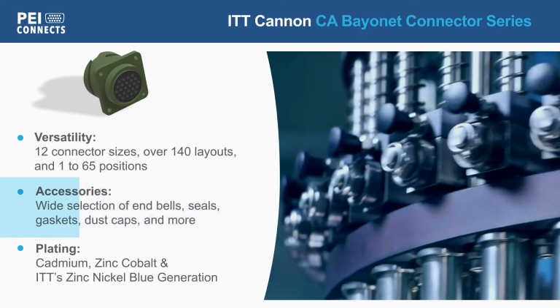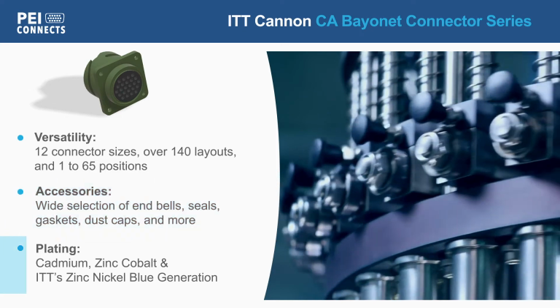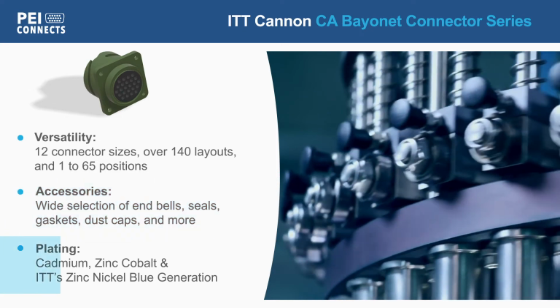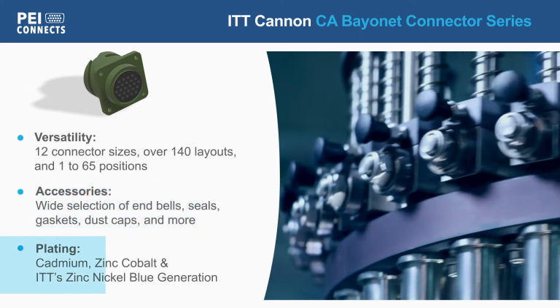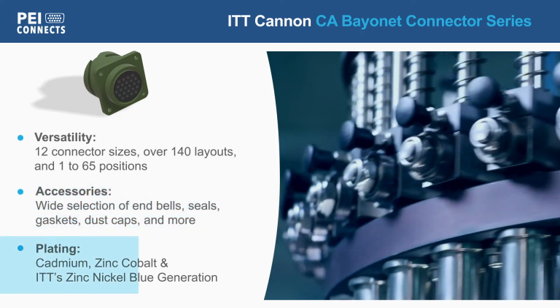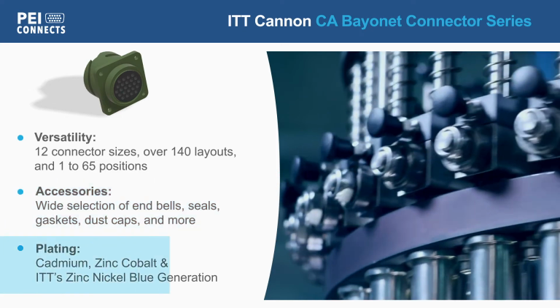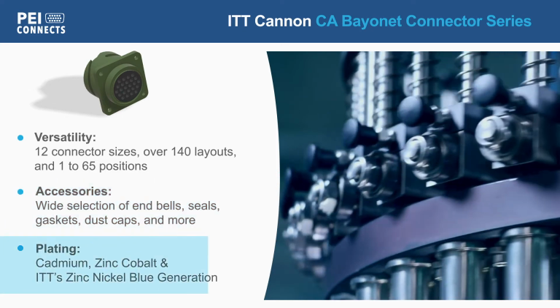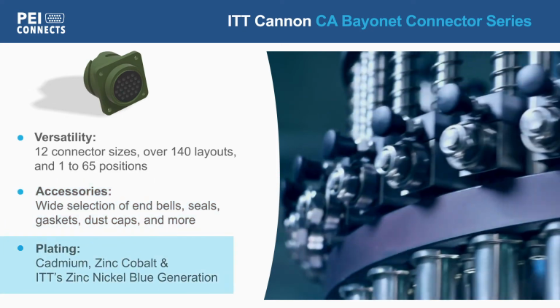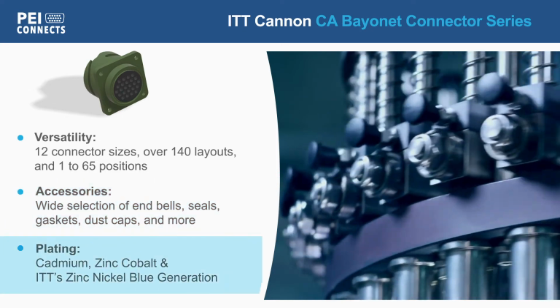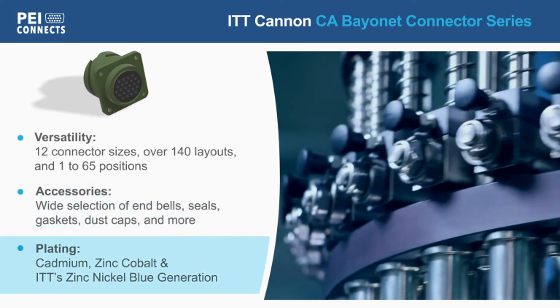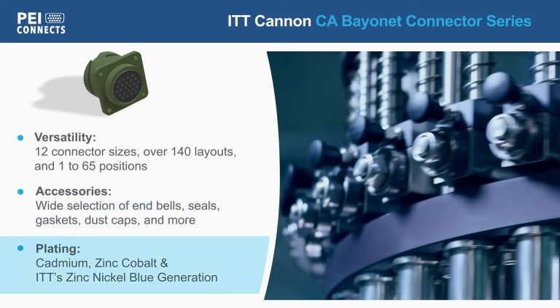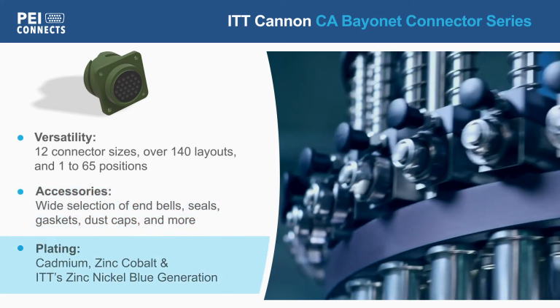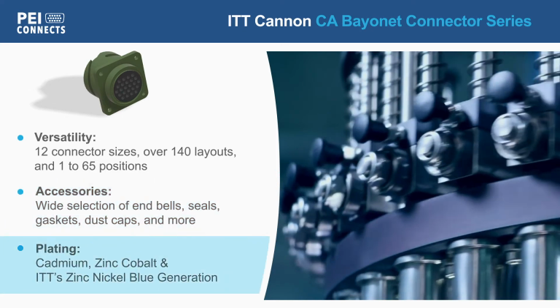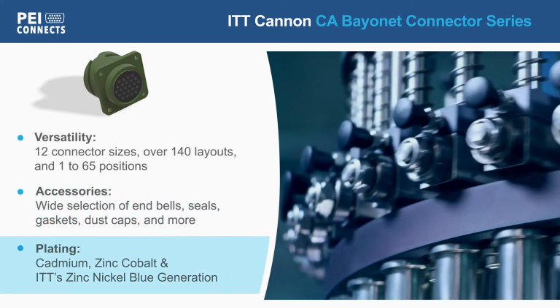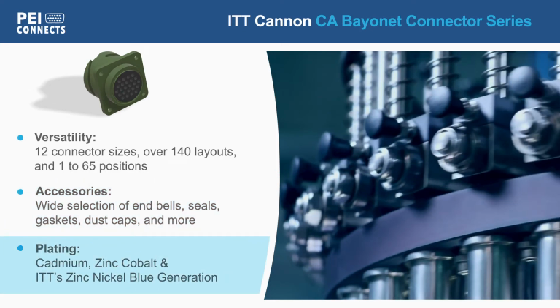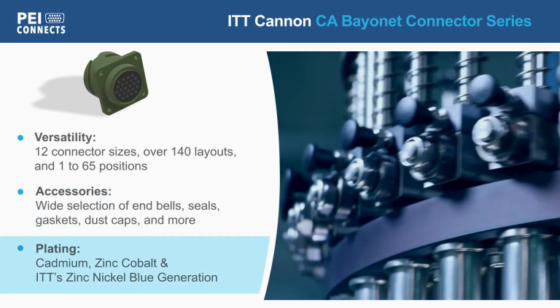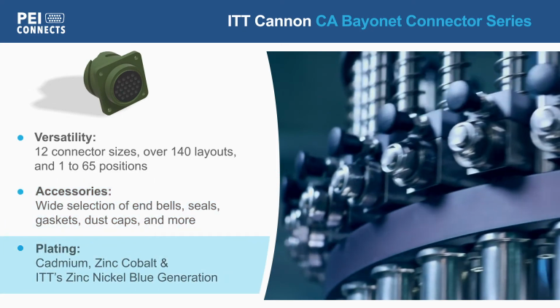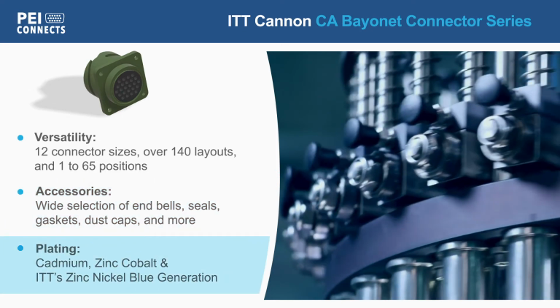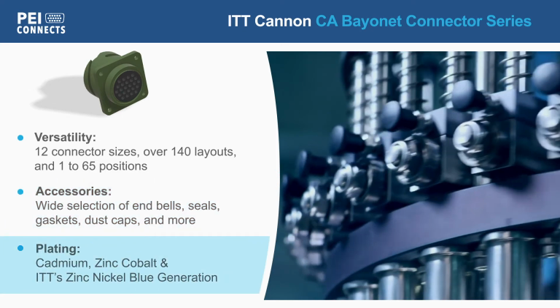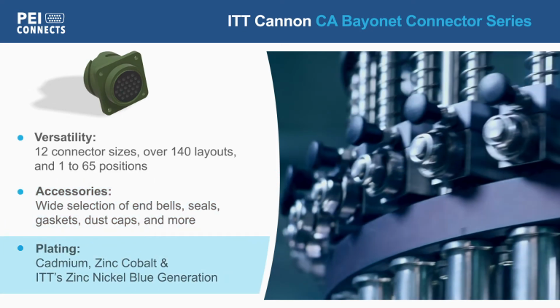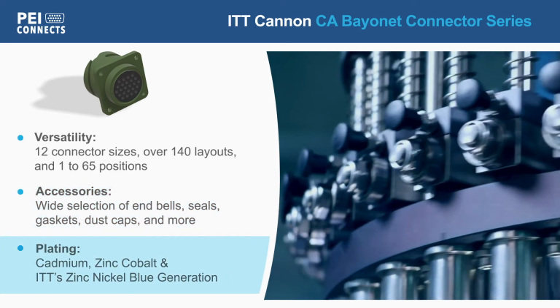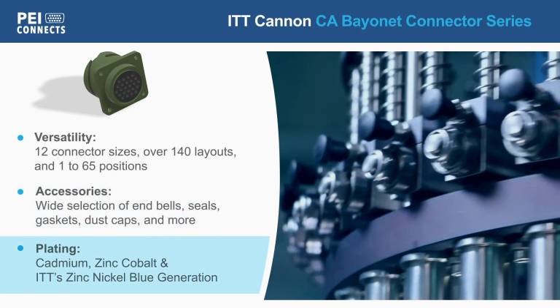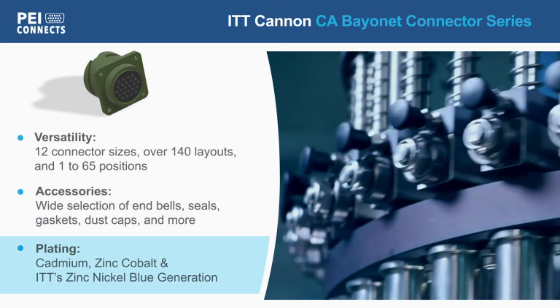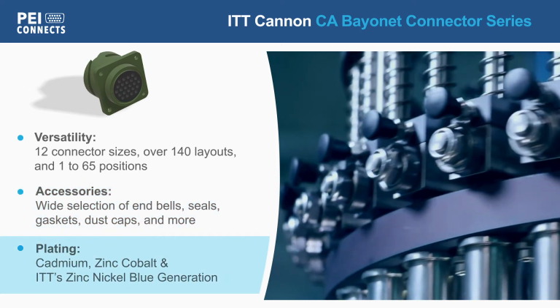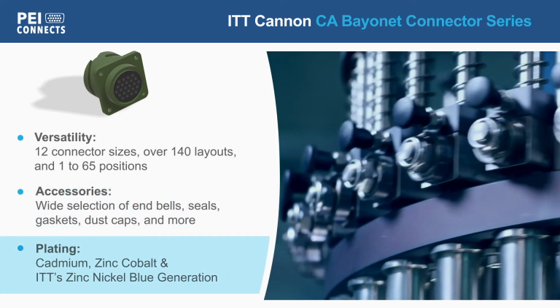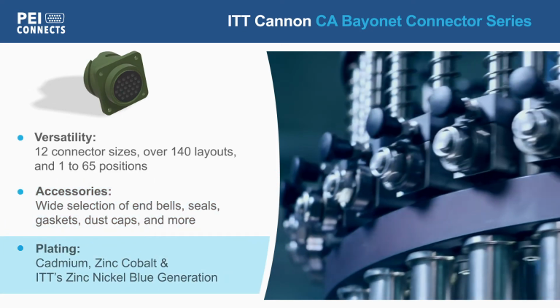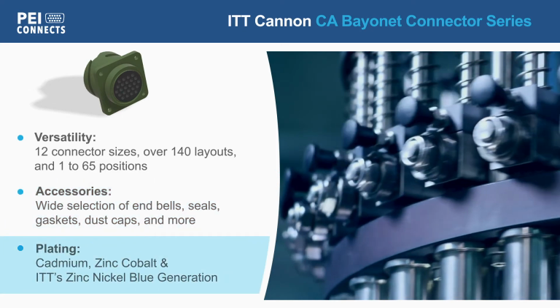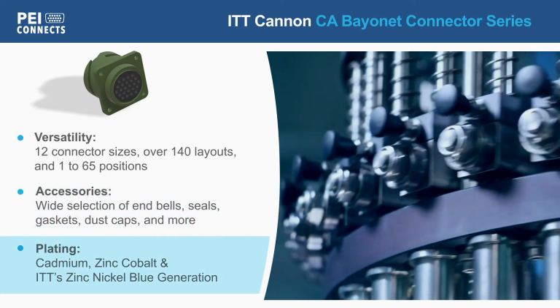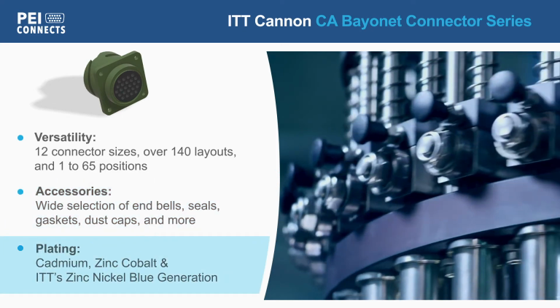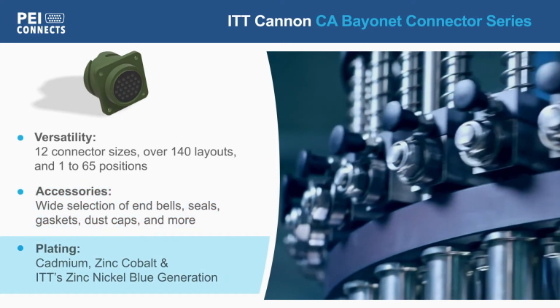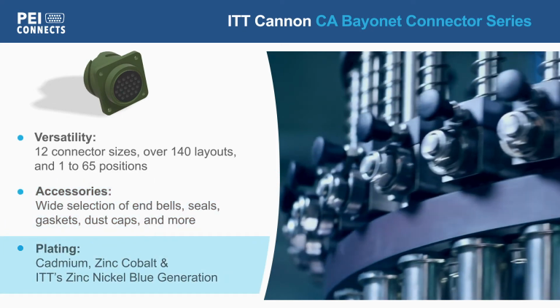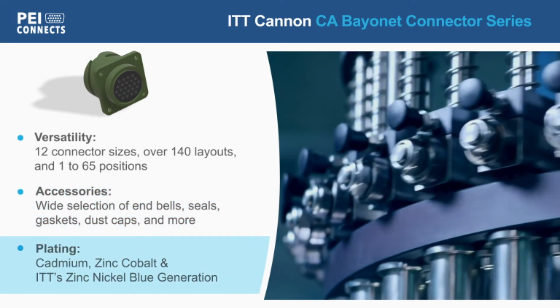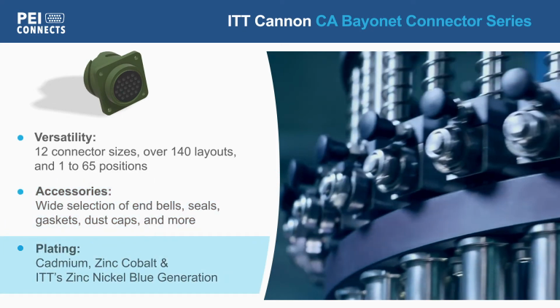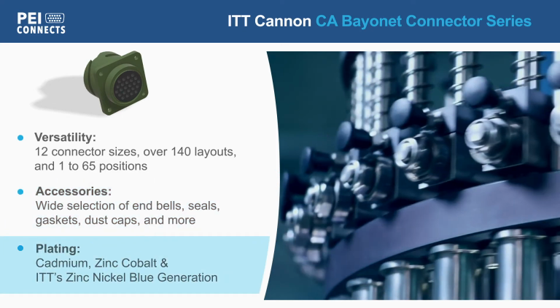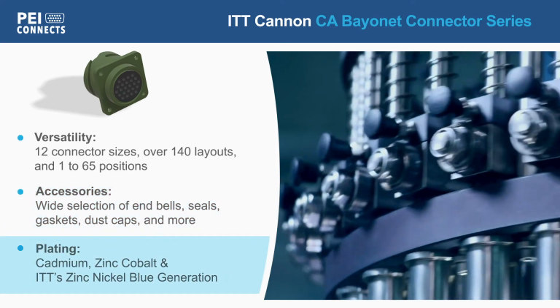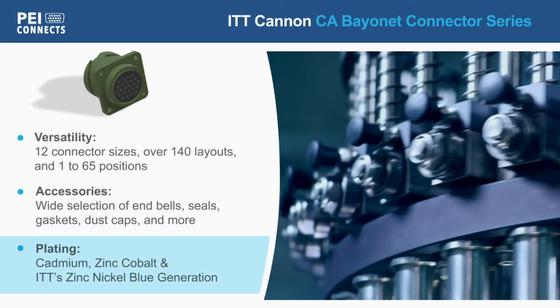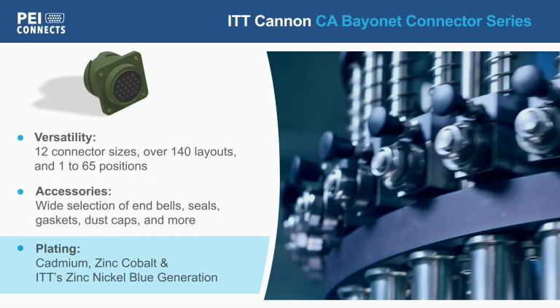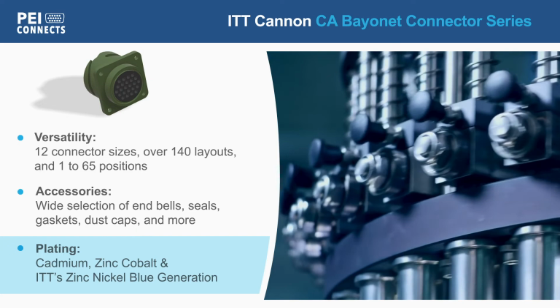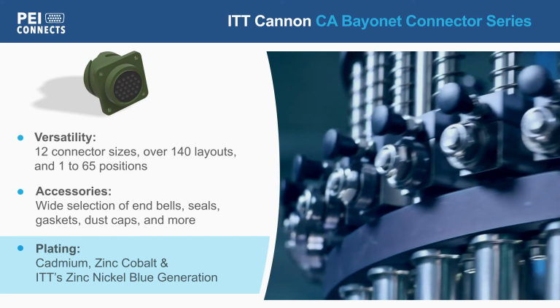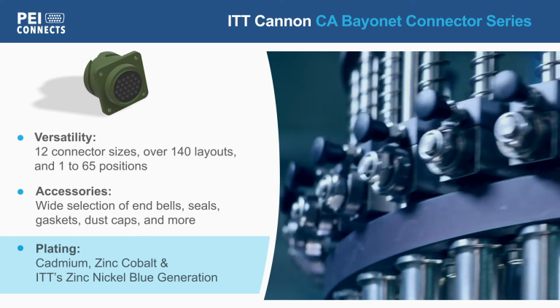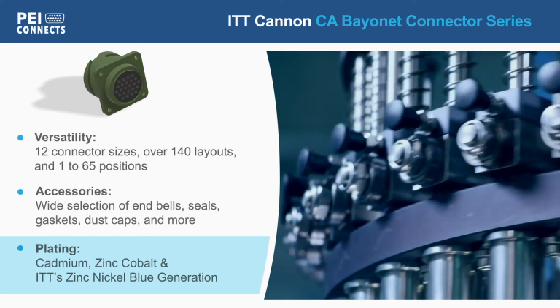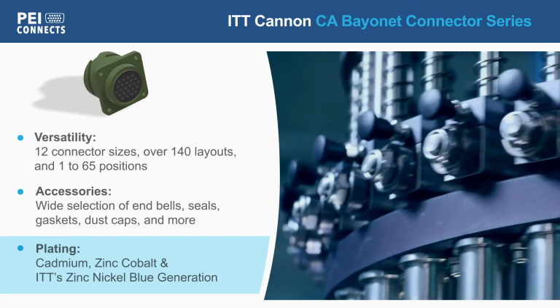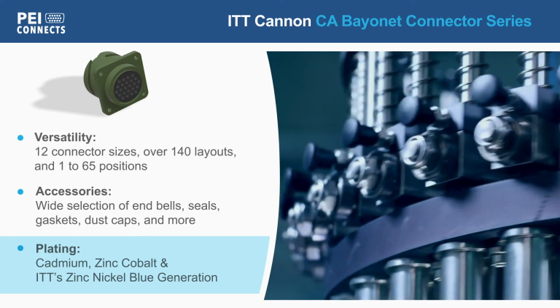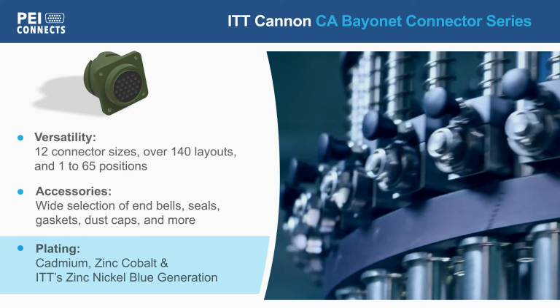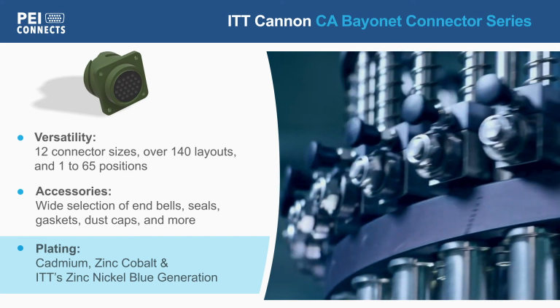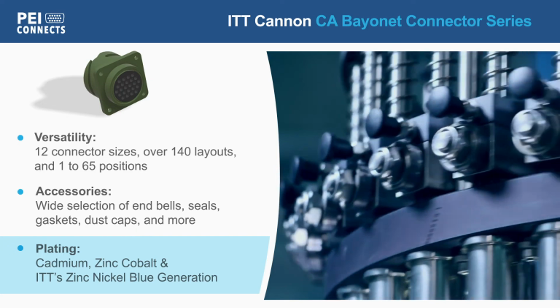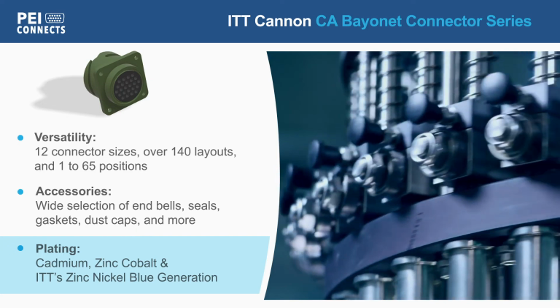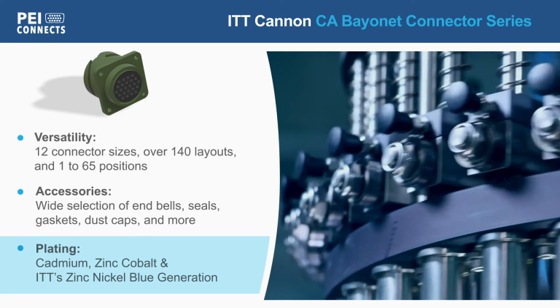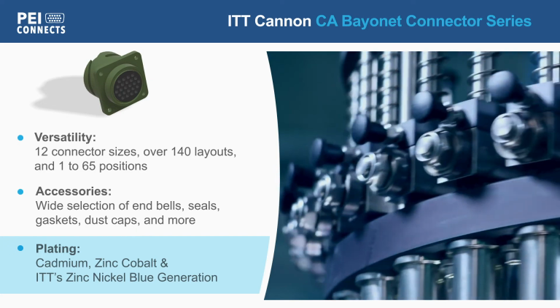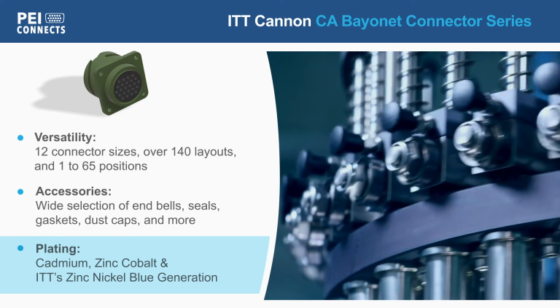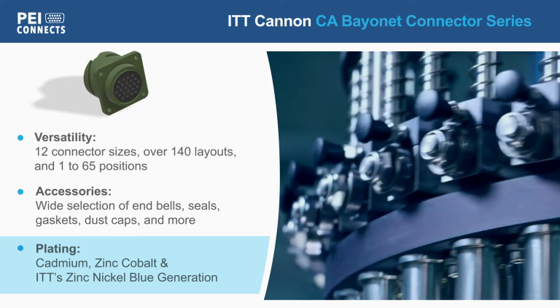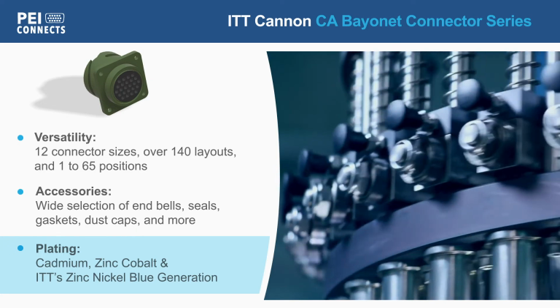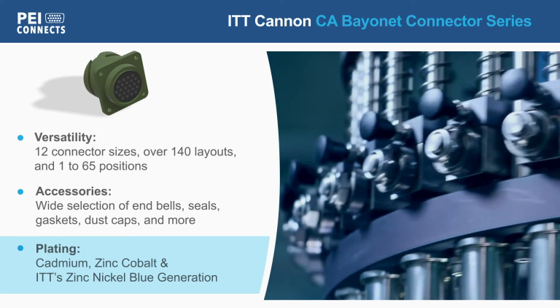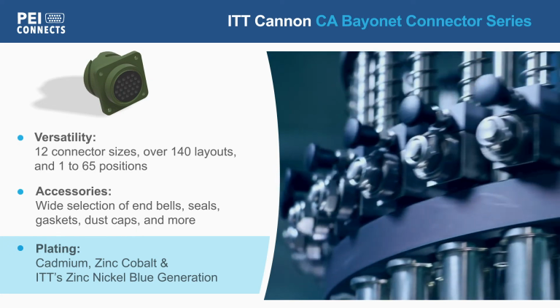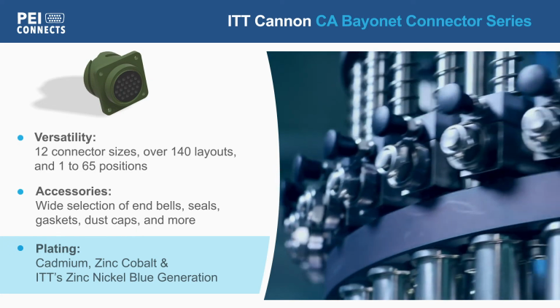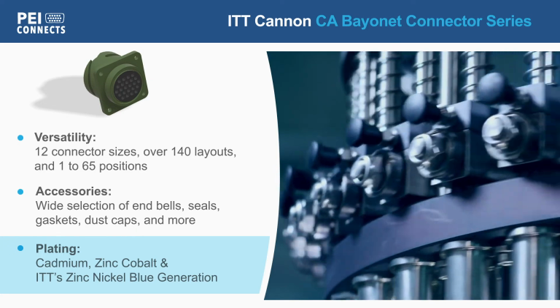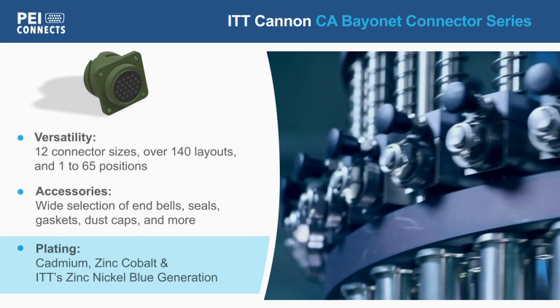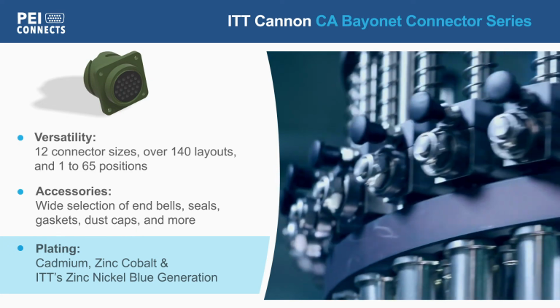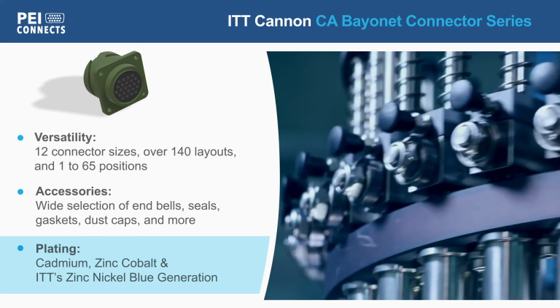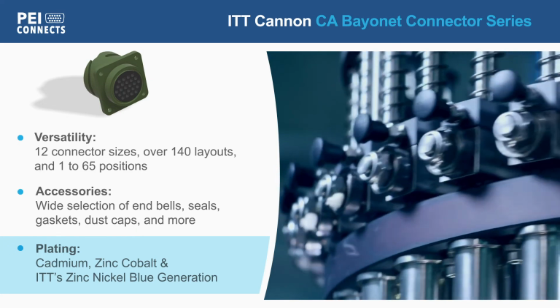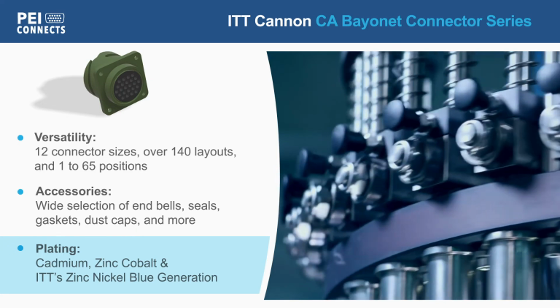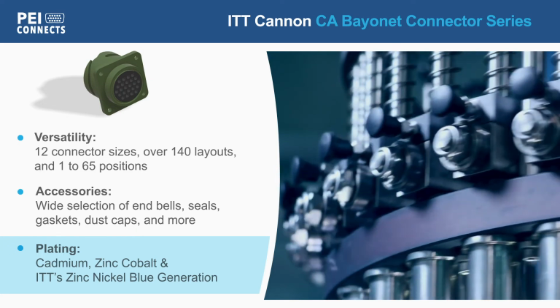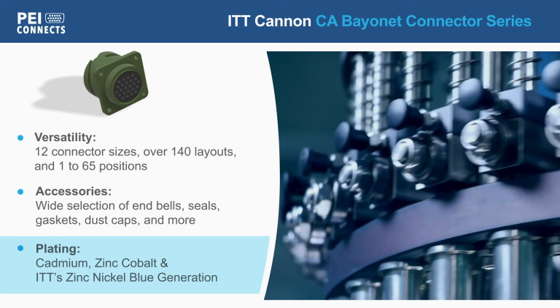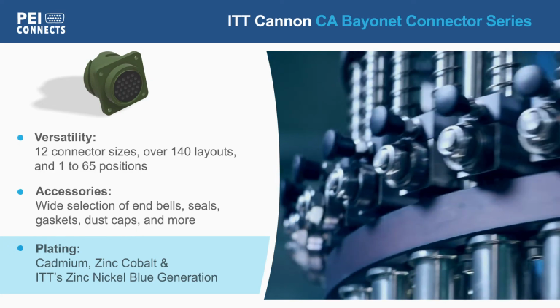ITT Canon offers the CA Bayonet Series with a variety of plating options to meet performance and material requirements.